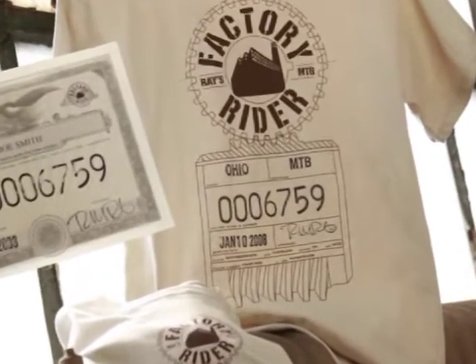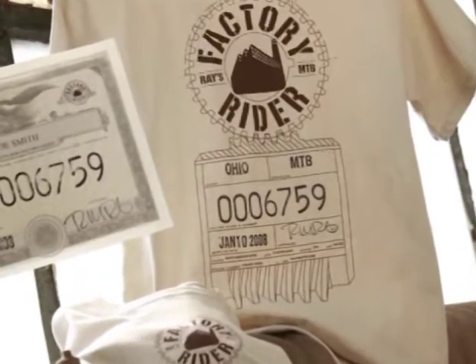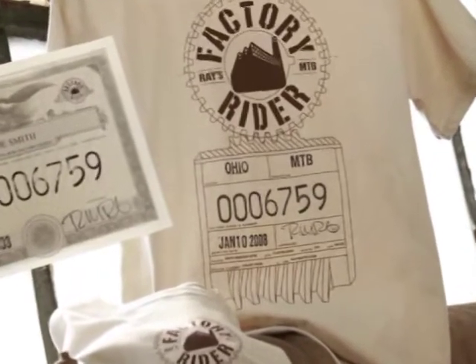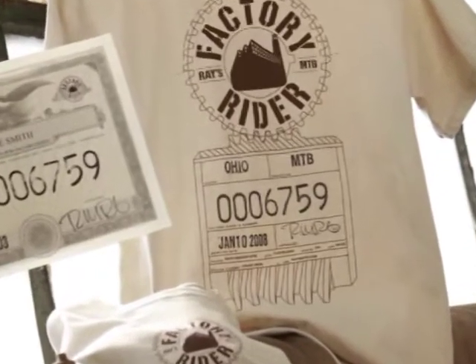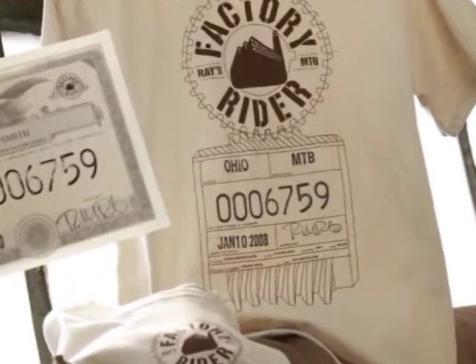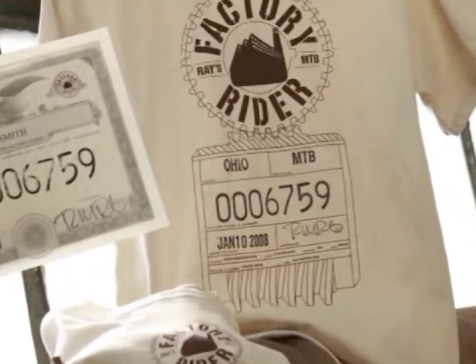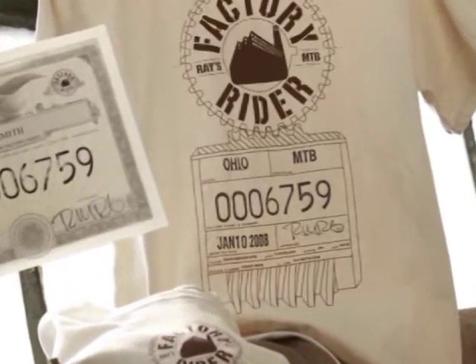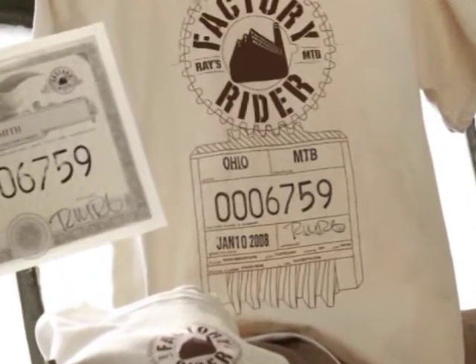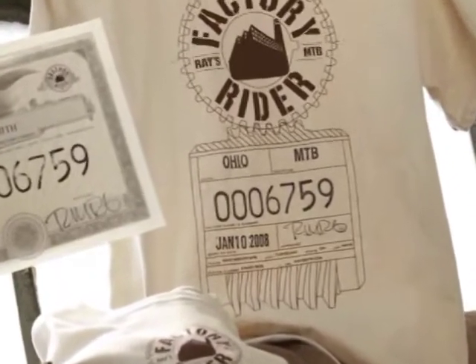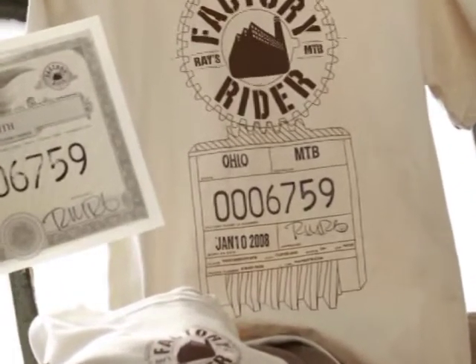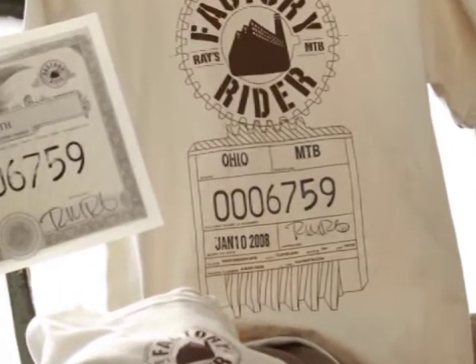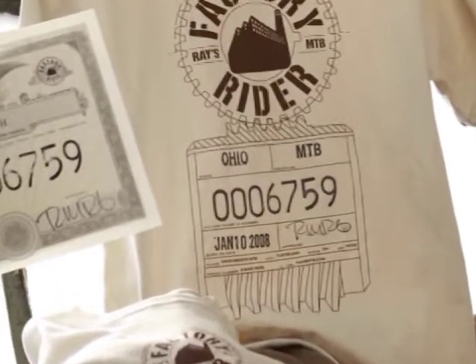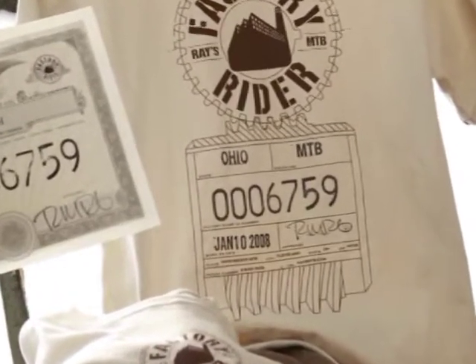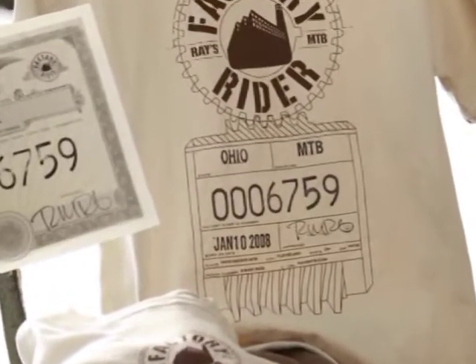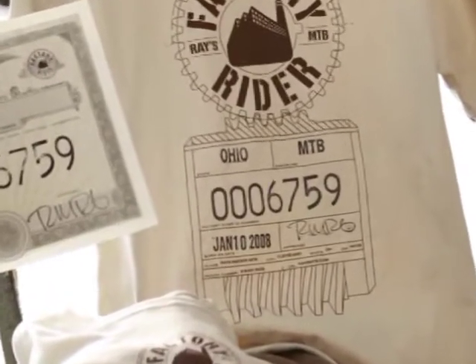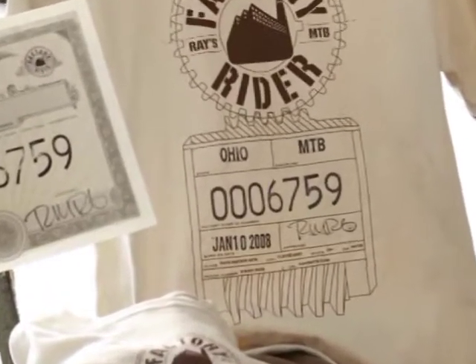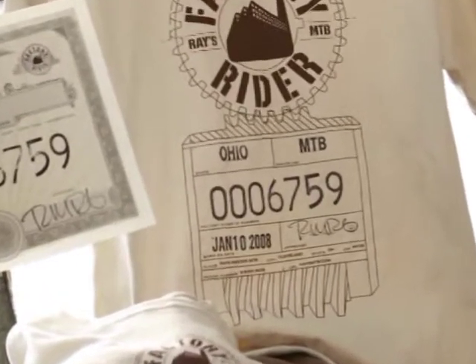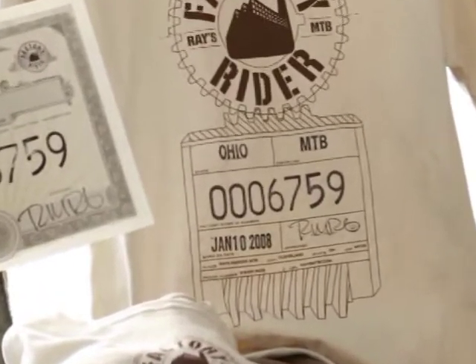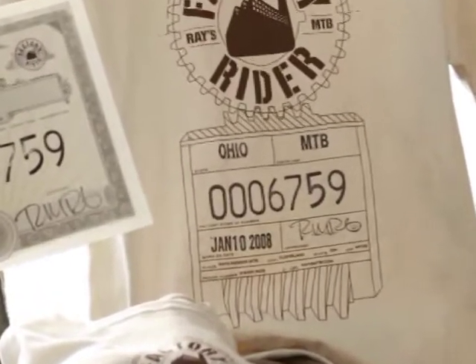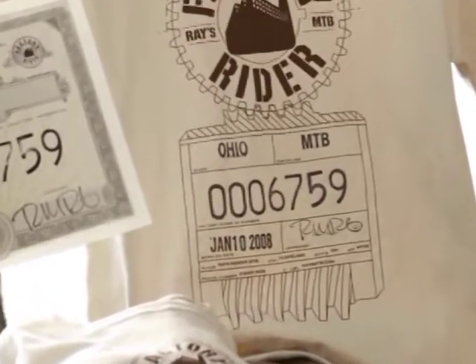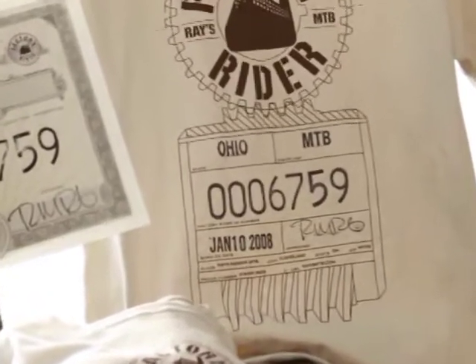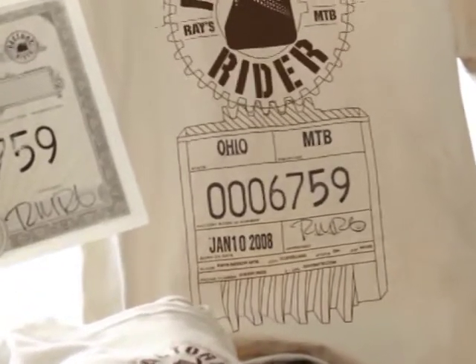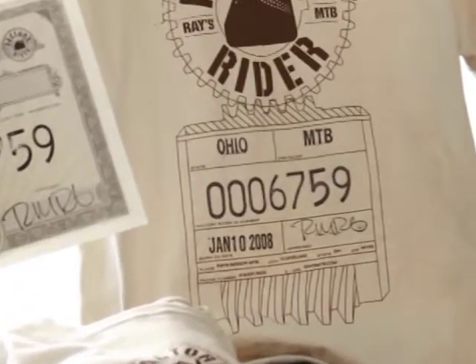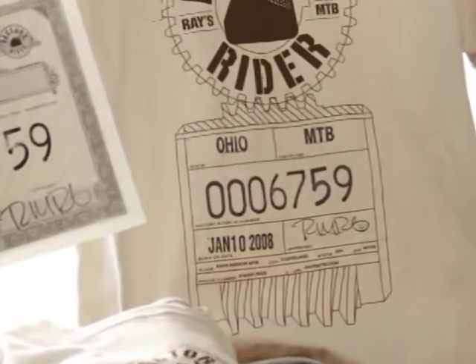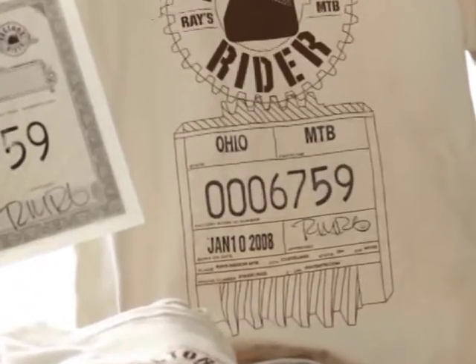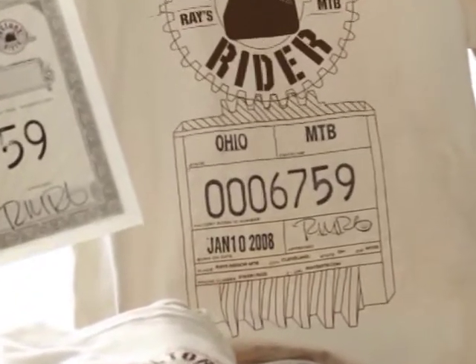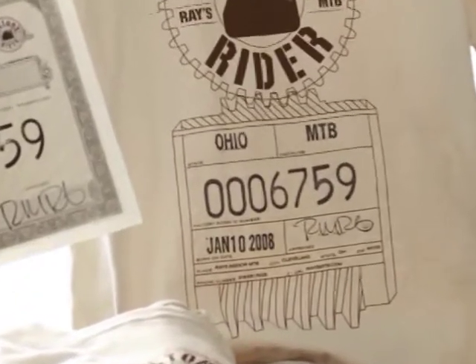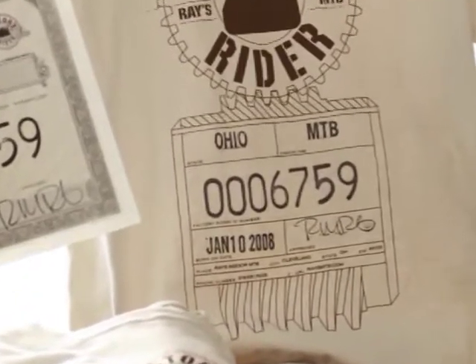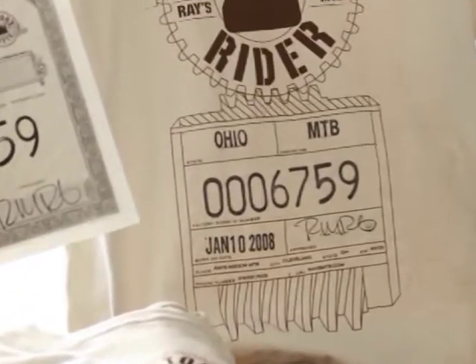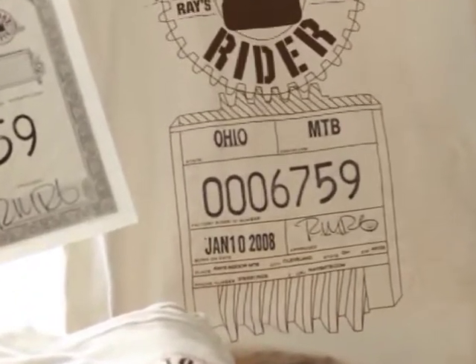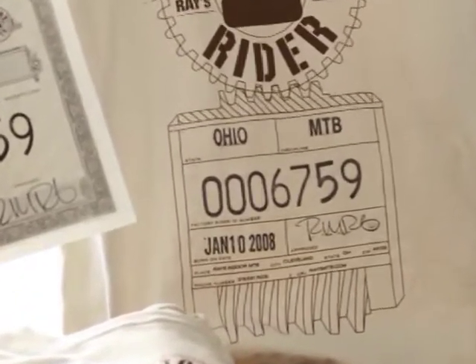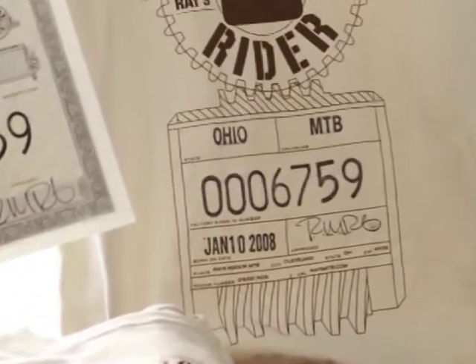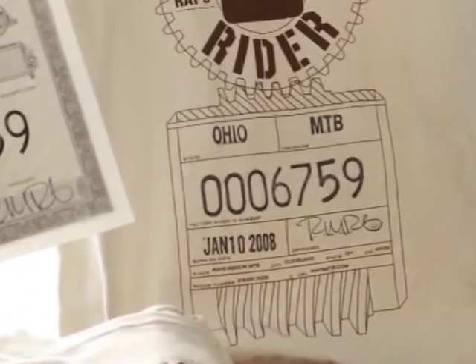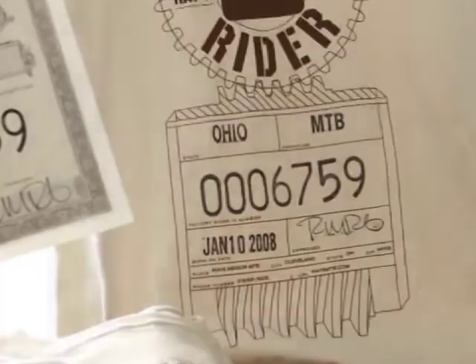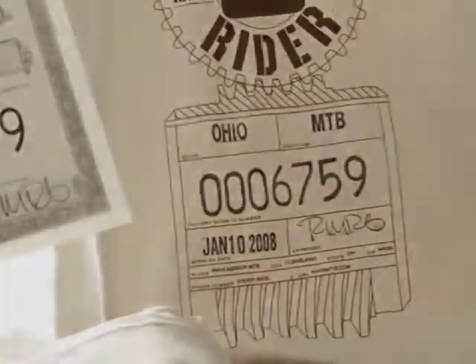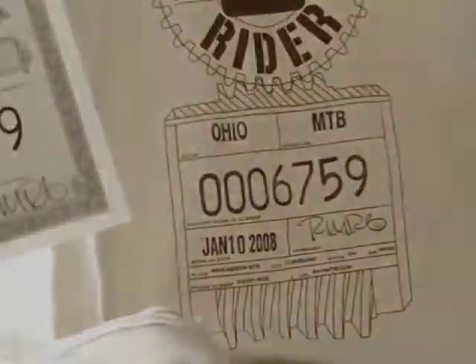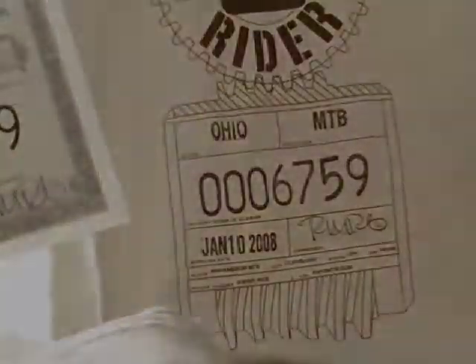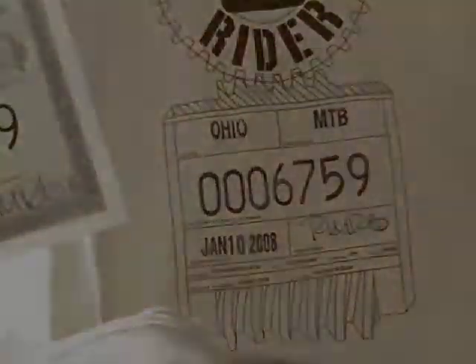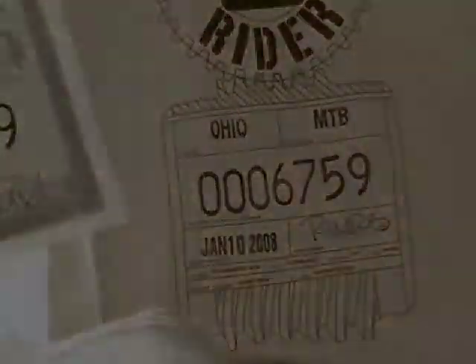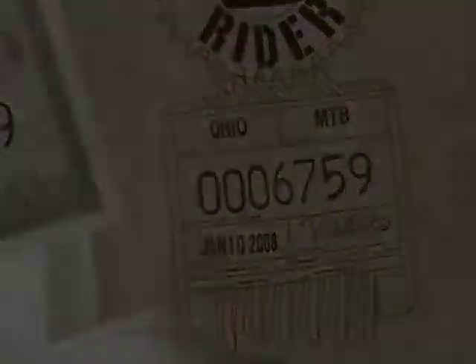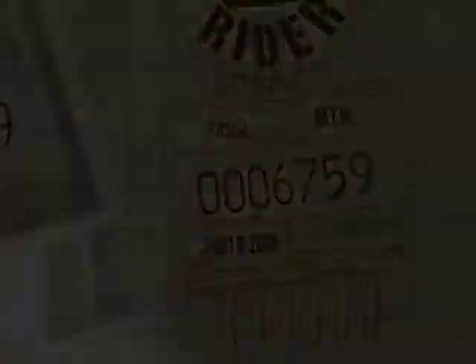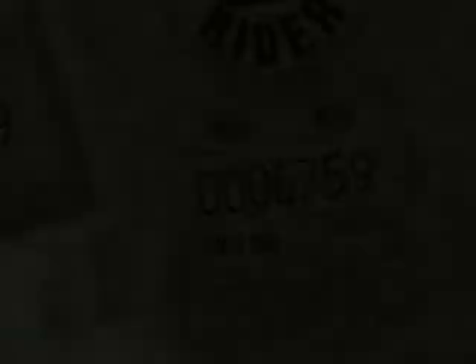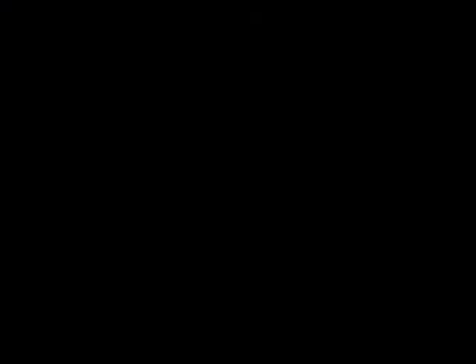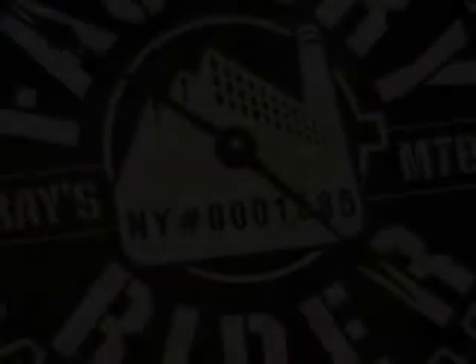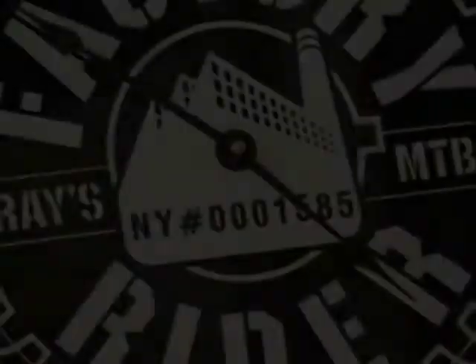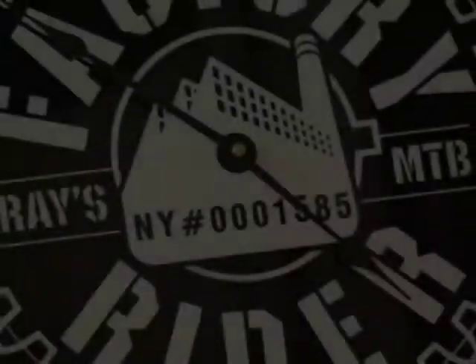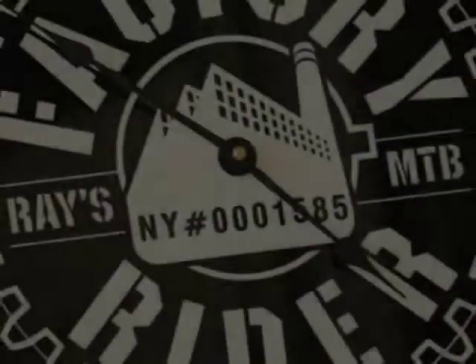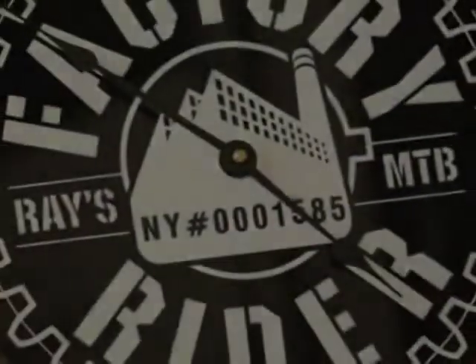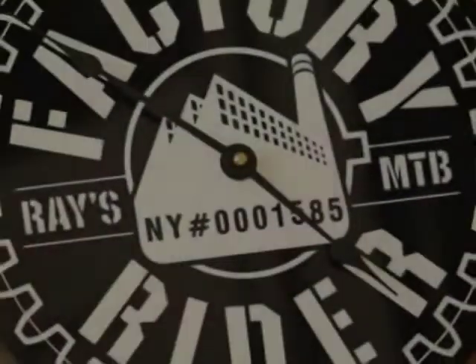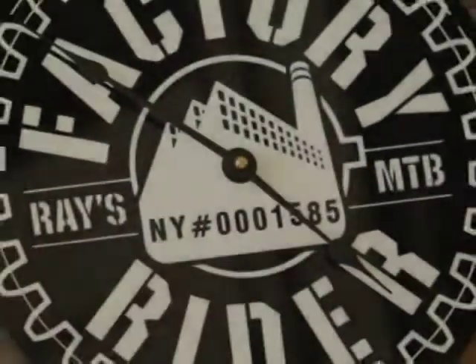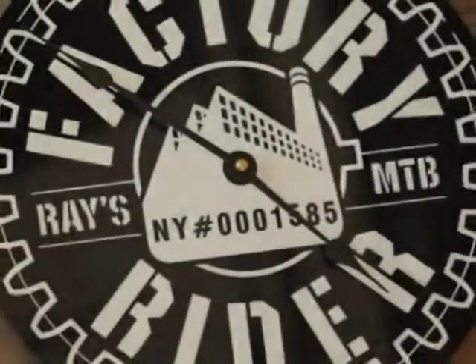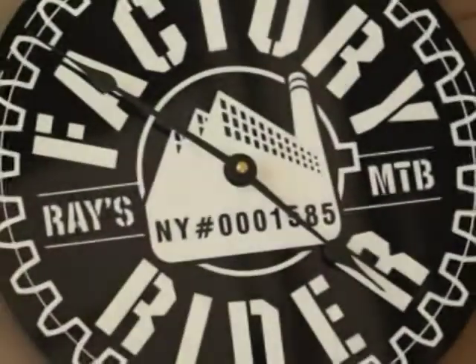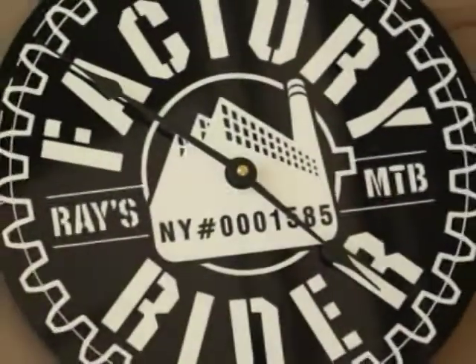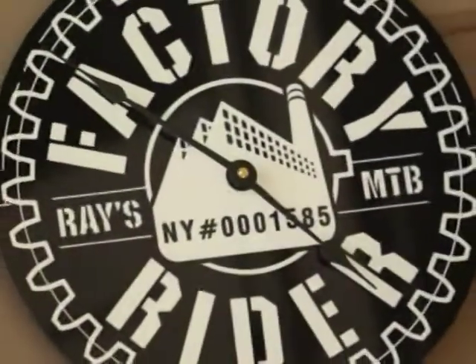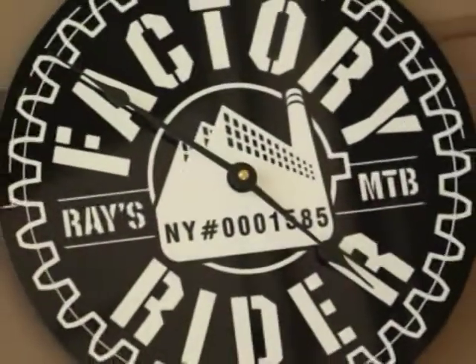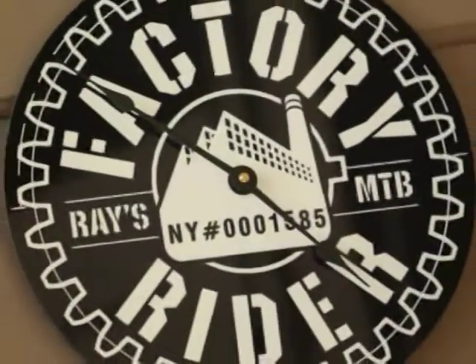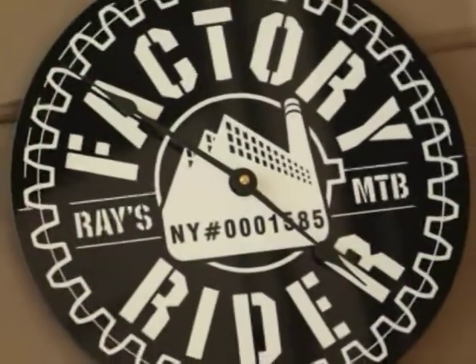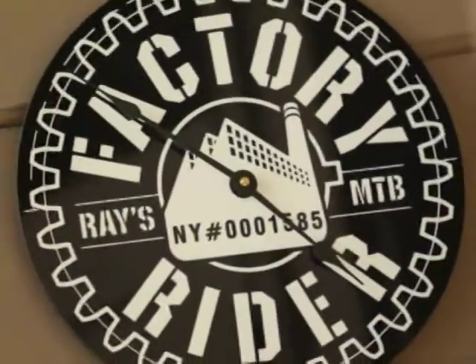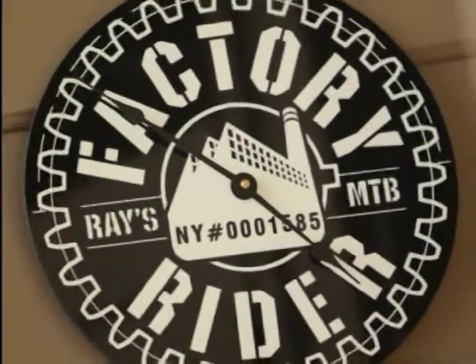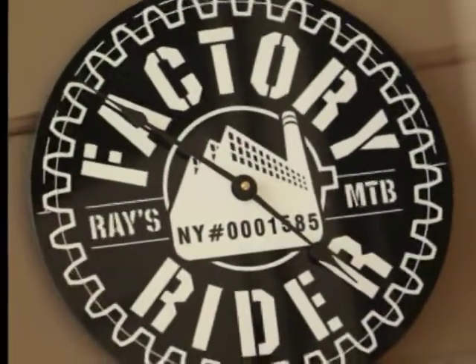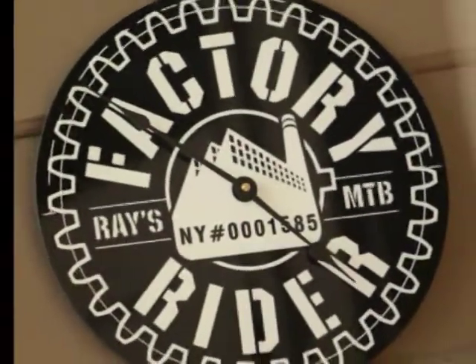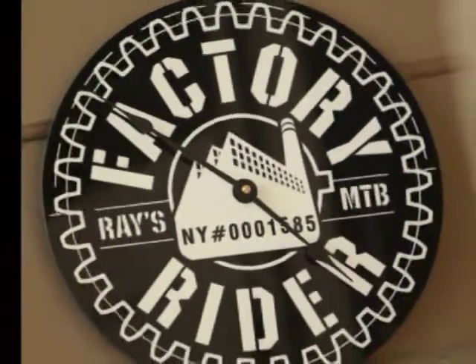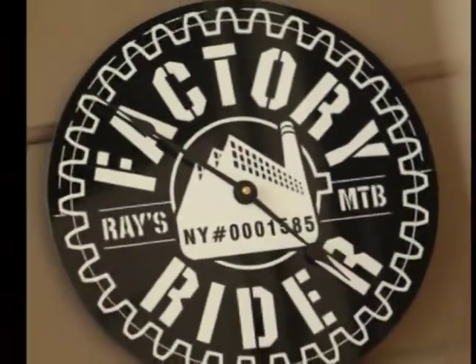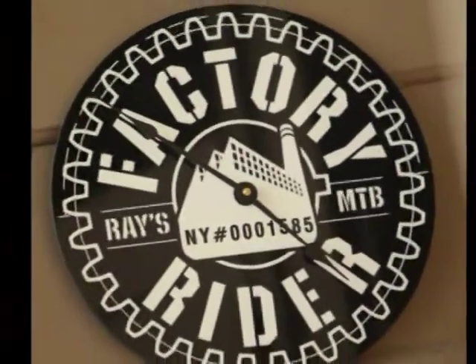Once you're a member of the community, not only will you be able to connect, blog, and post photos and so forth, you'll also have access to the FactoryRider store.